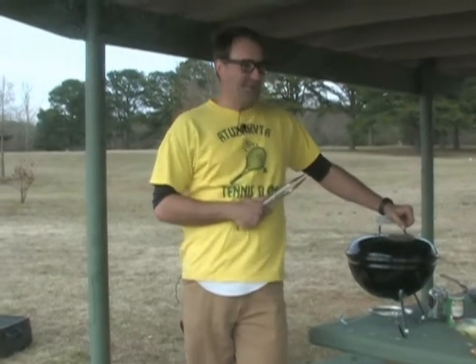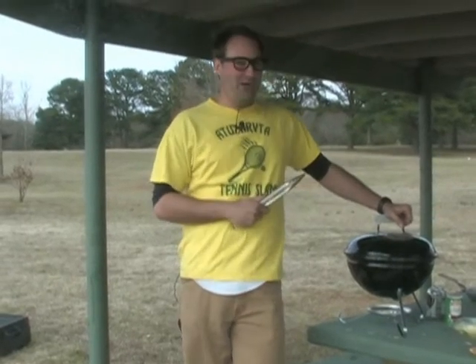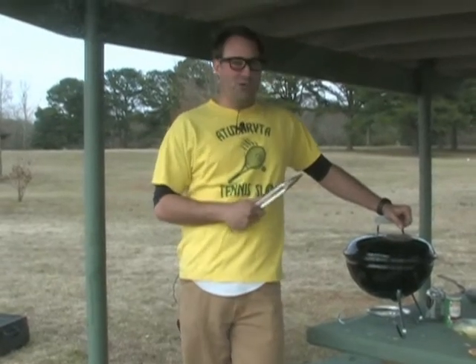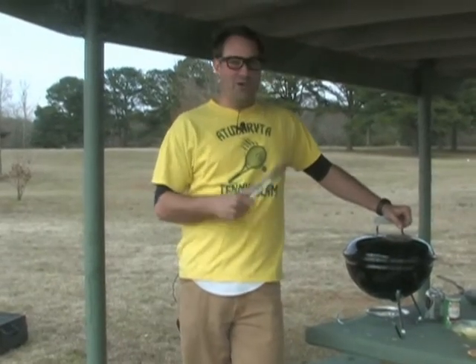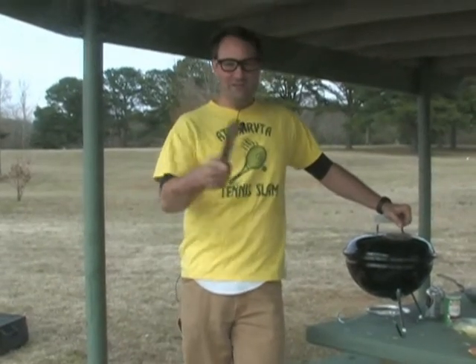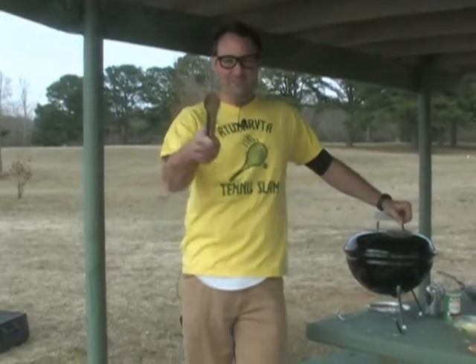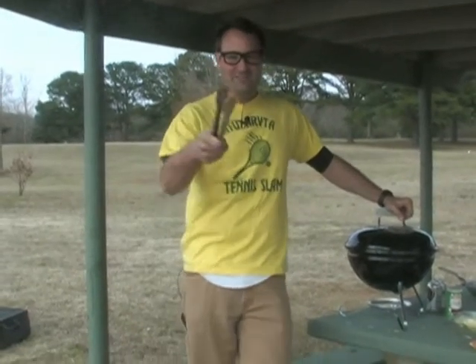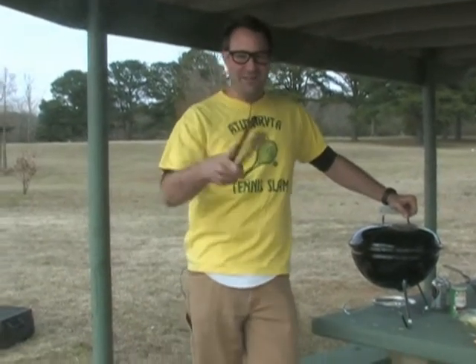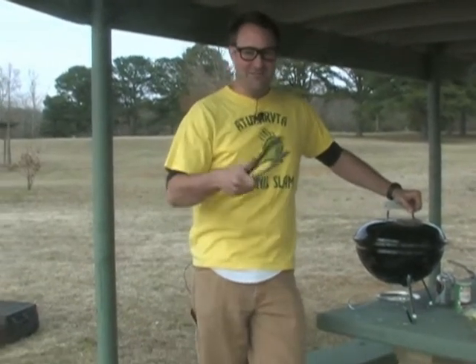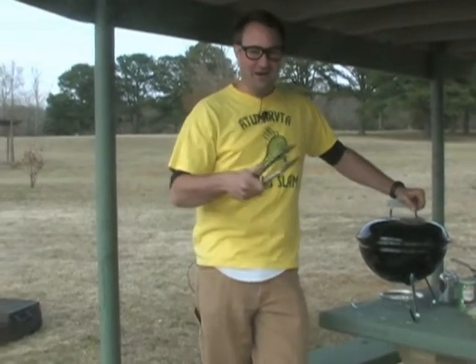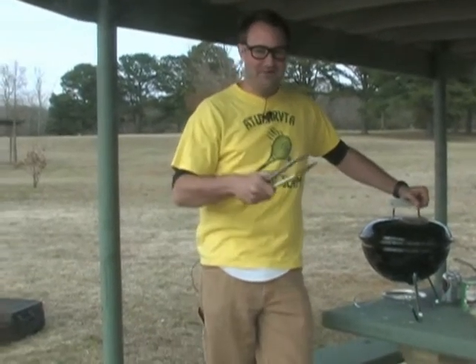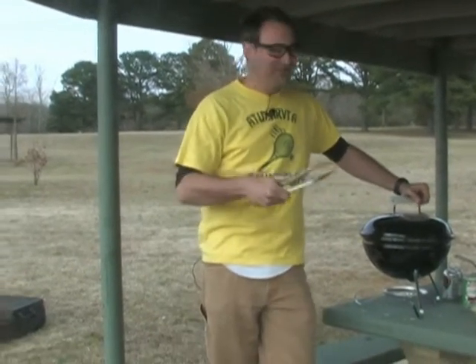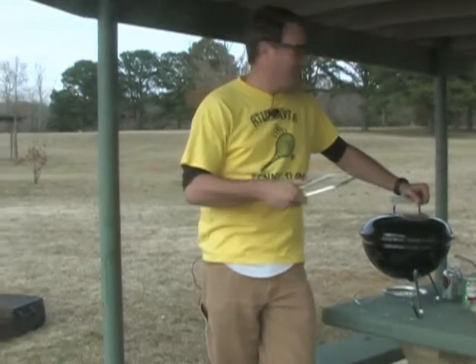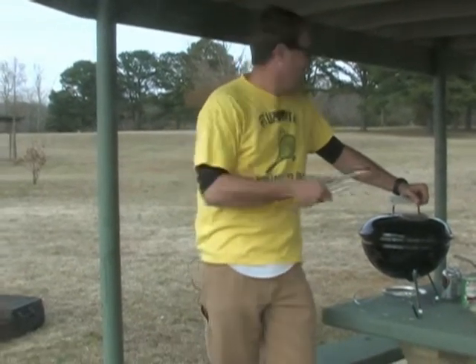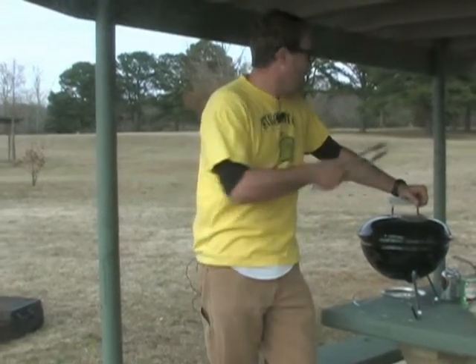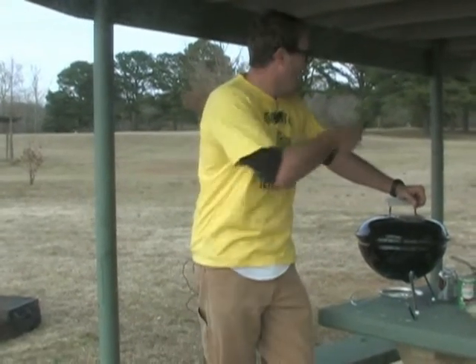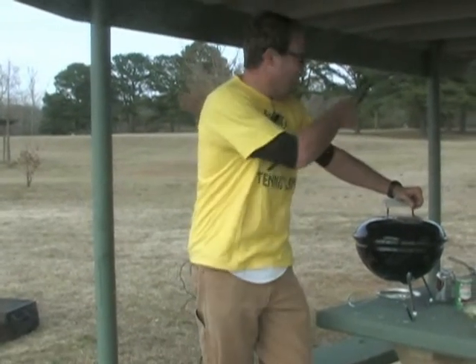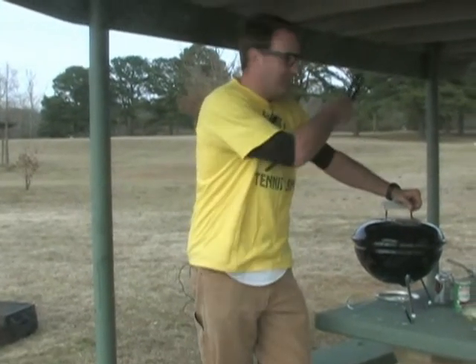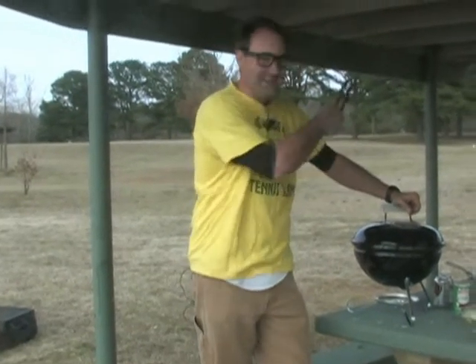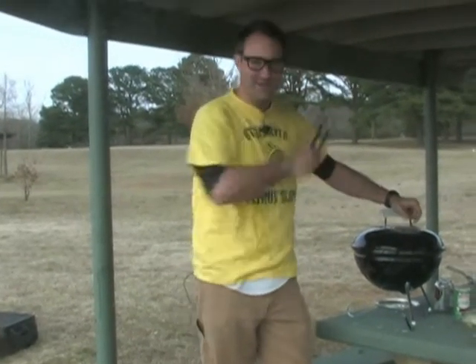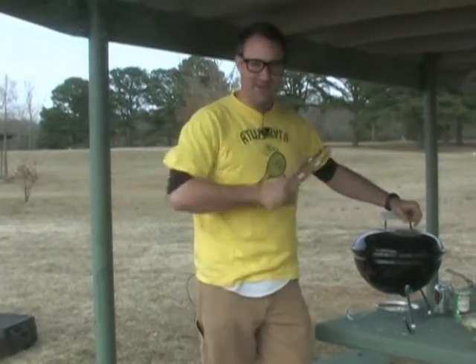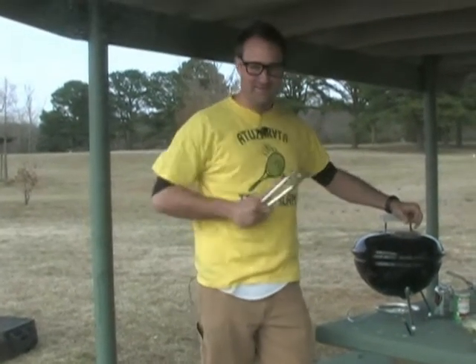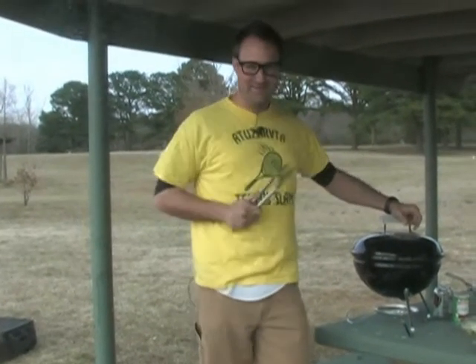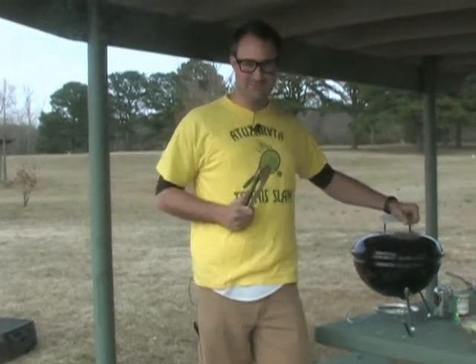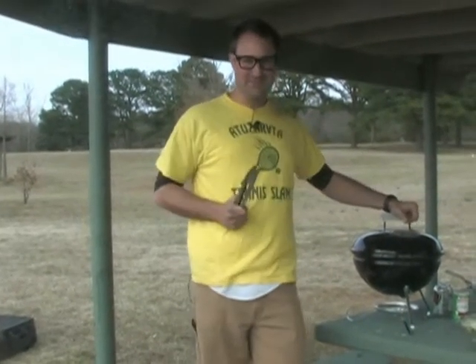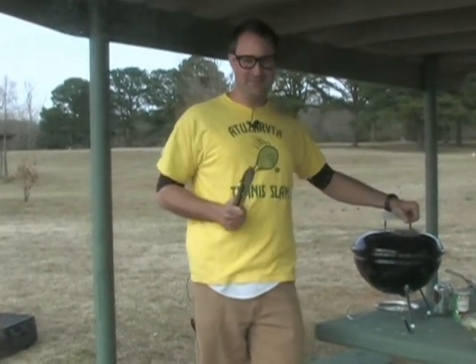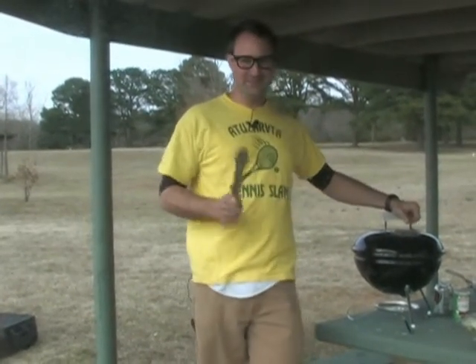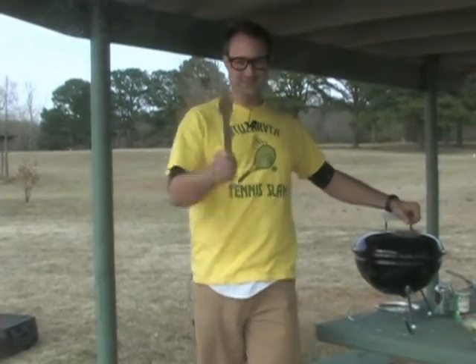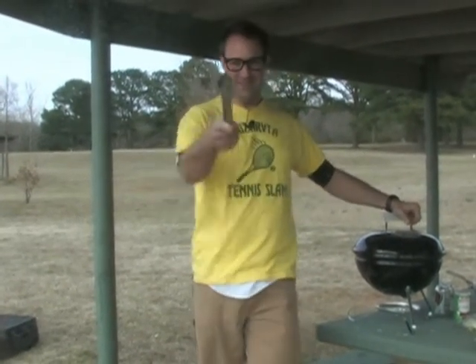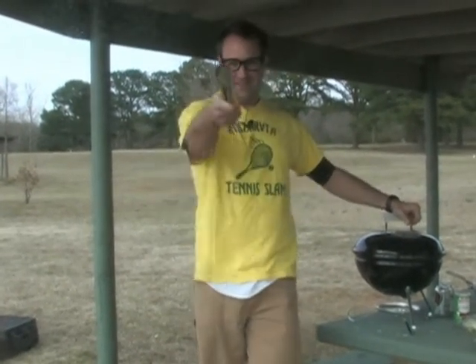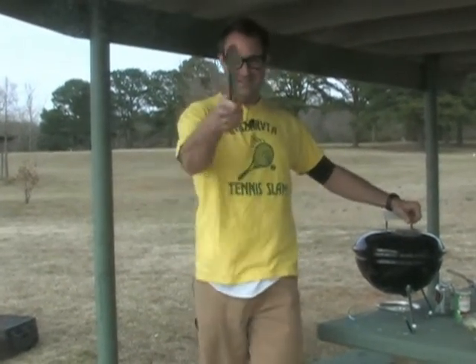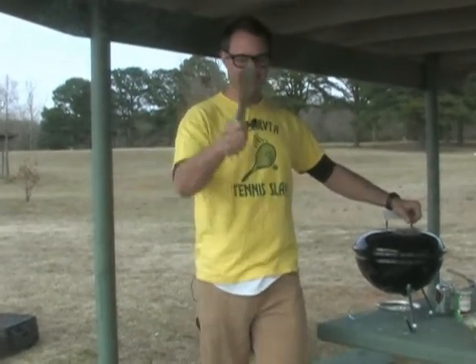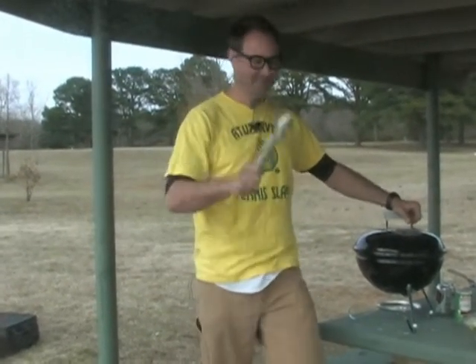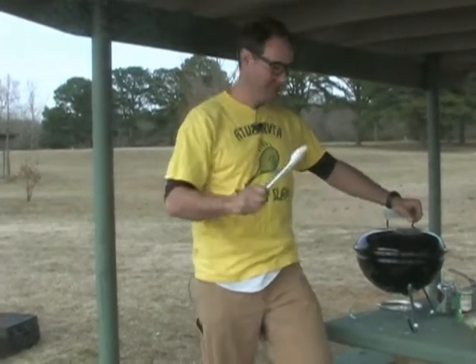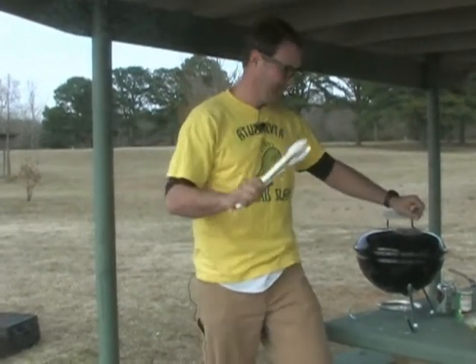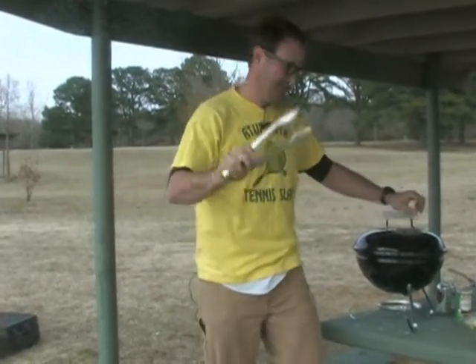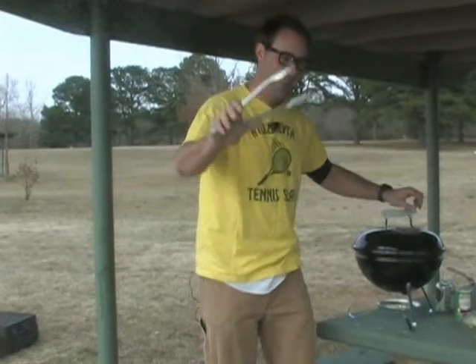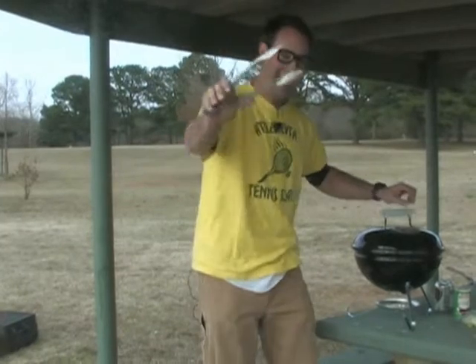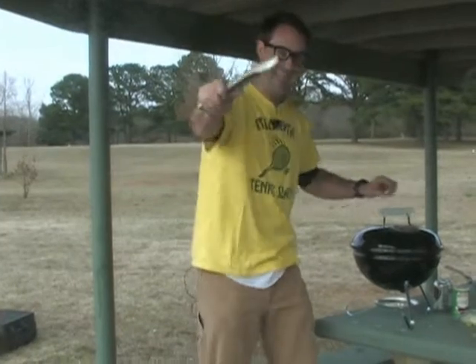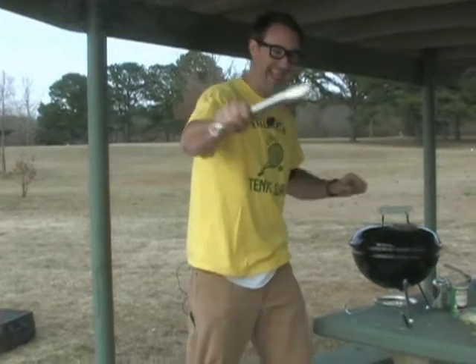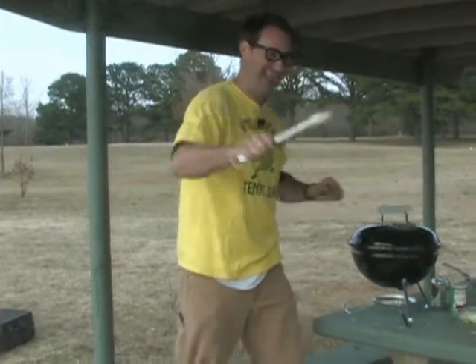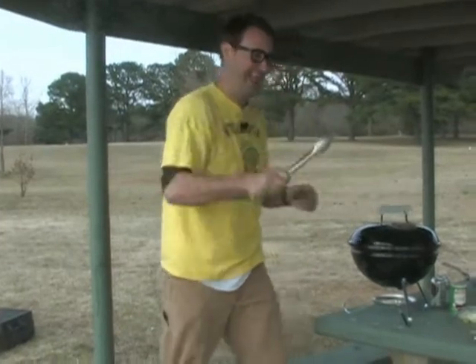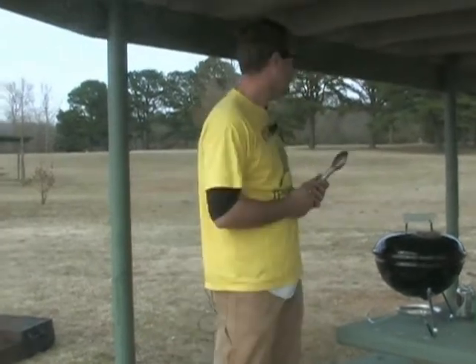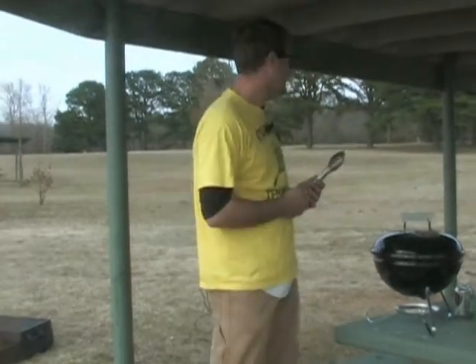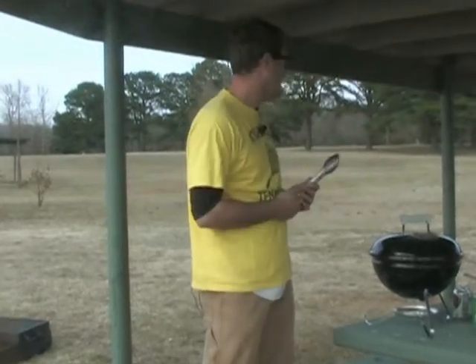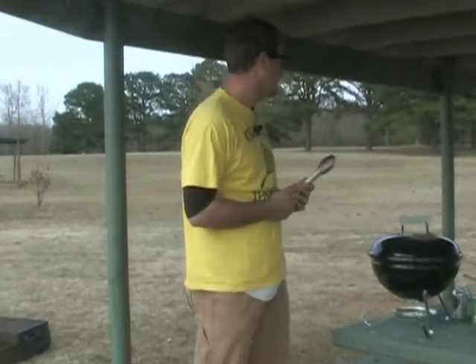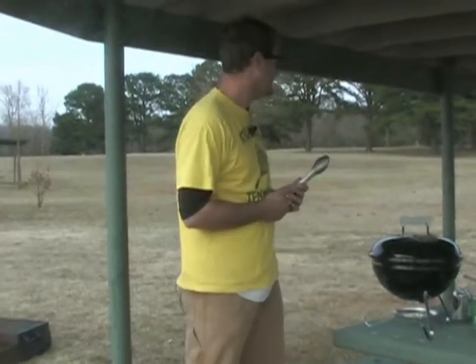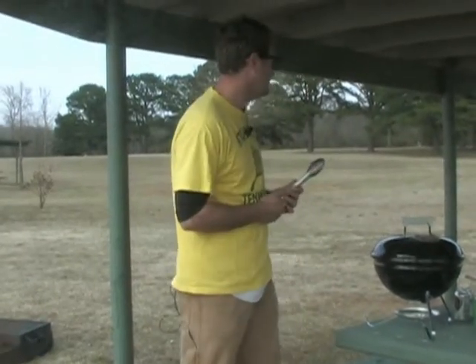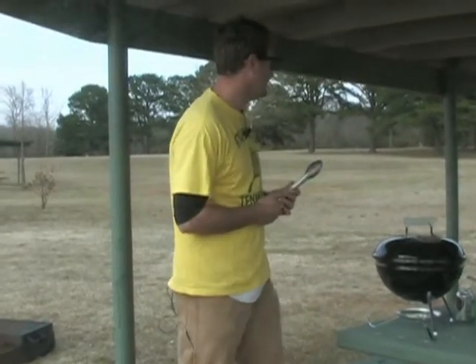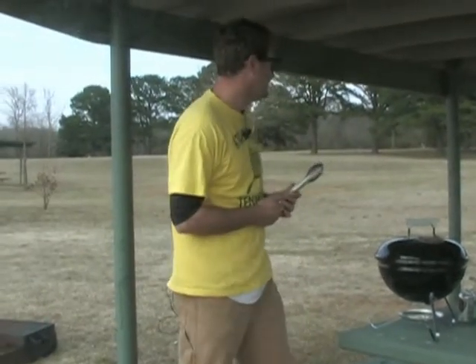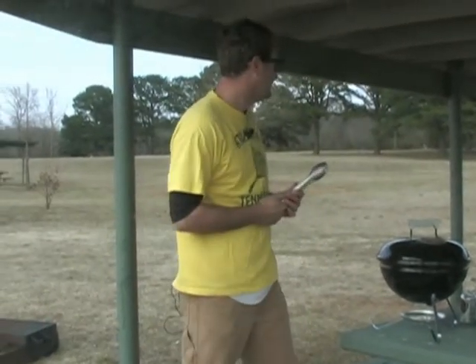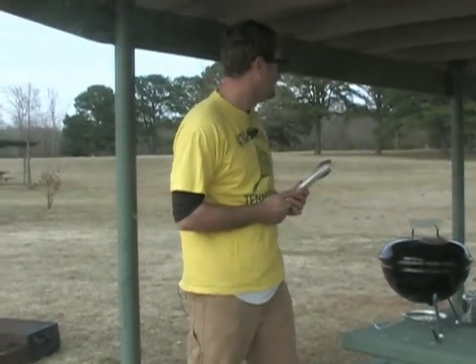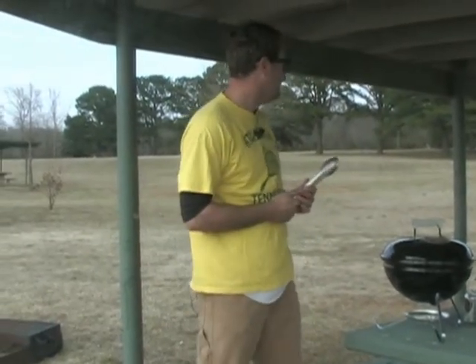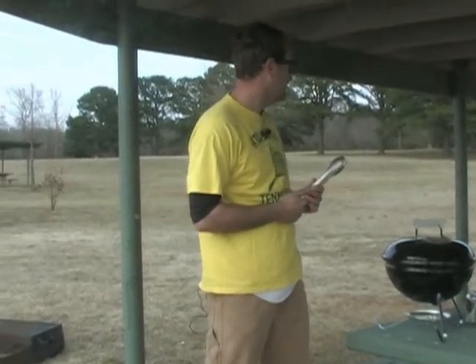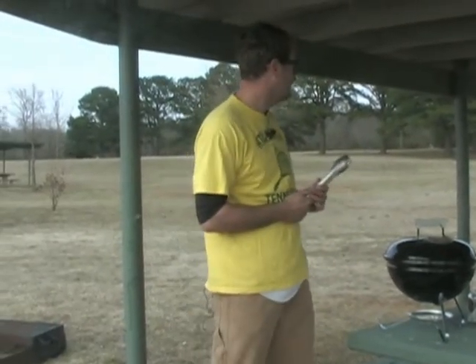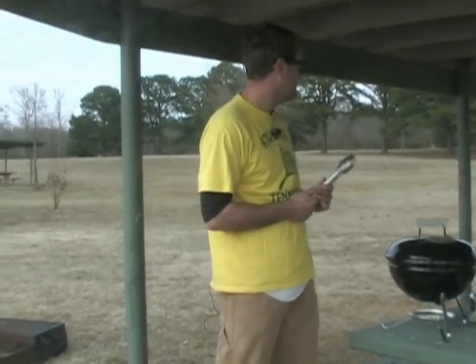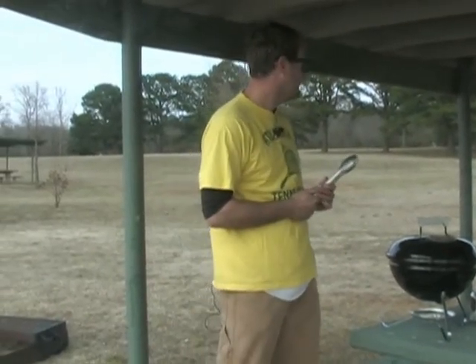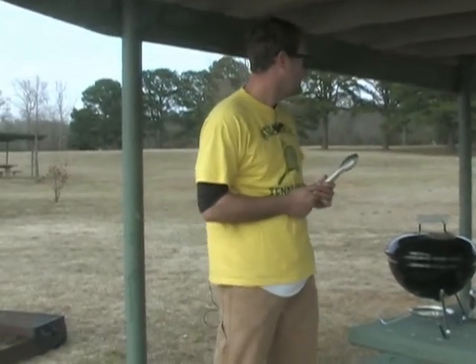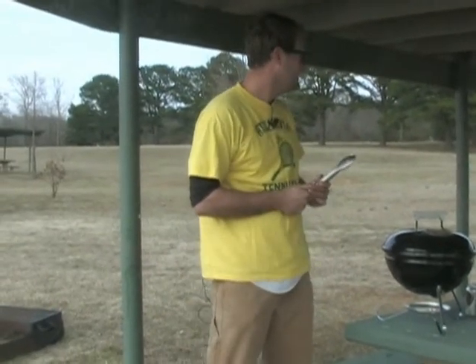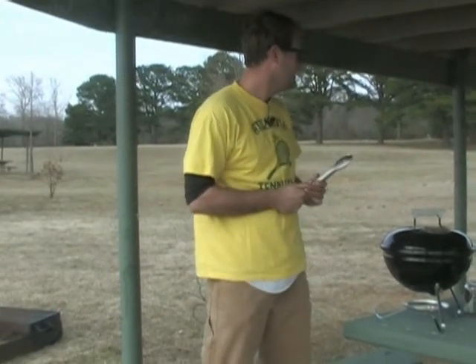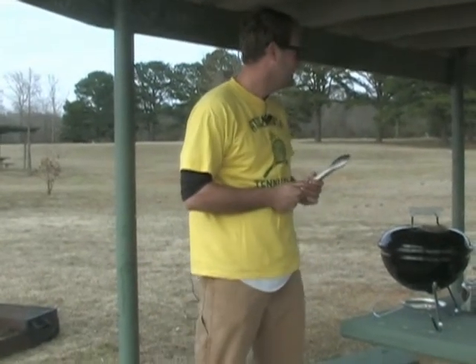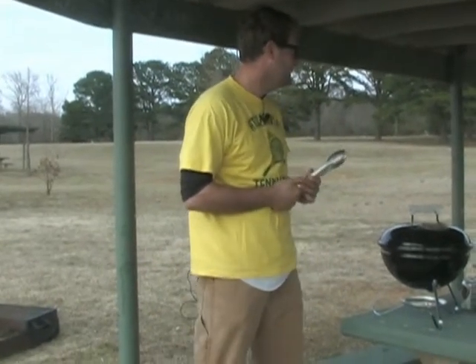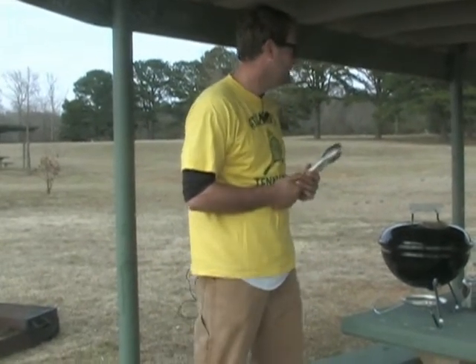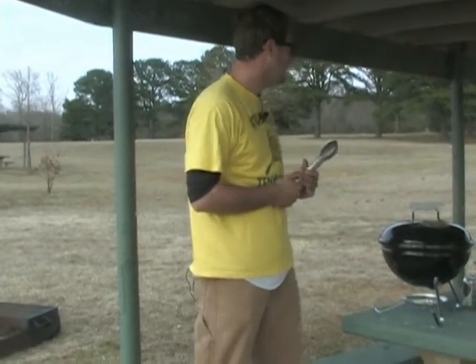Welcome to Johnny Barbecue. We've got dogs on the menu. Okay, they're done. They're done. No, they're not.